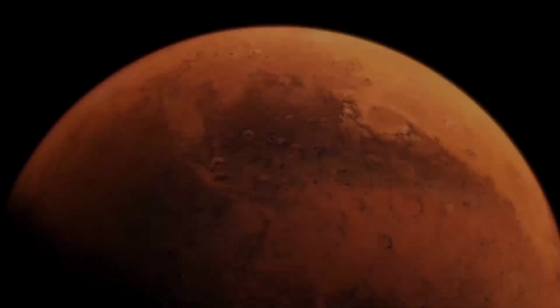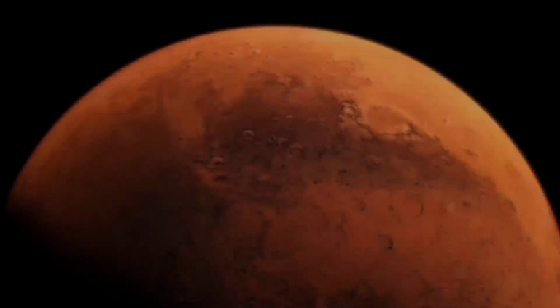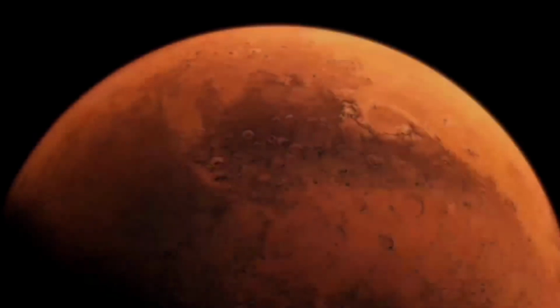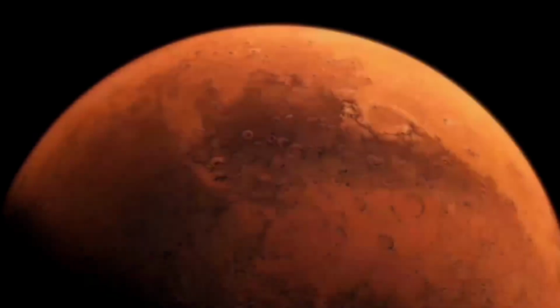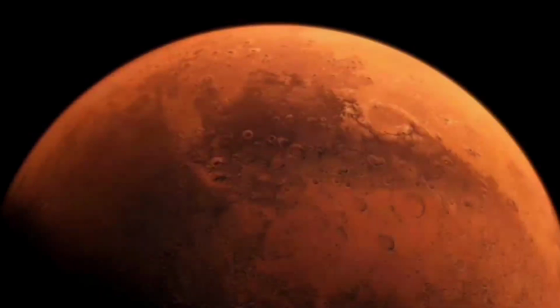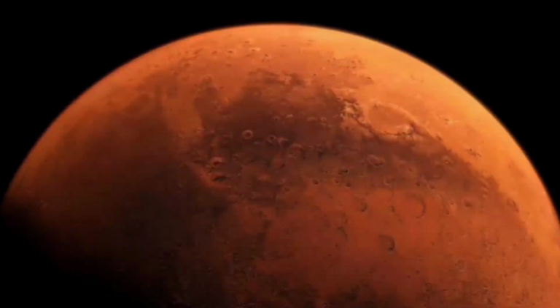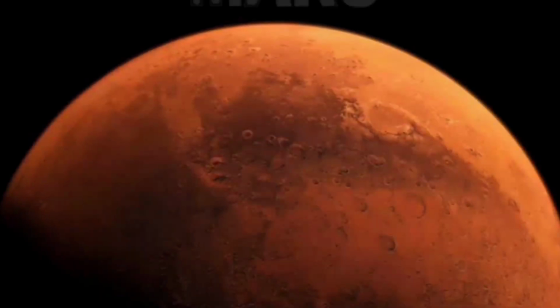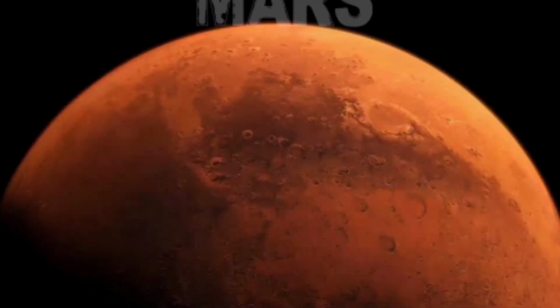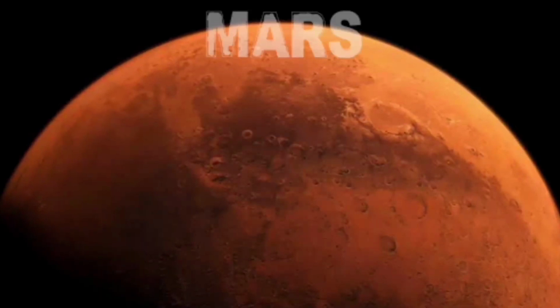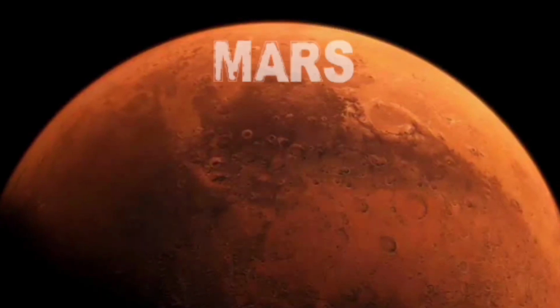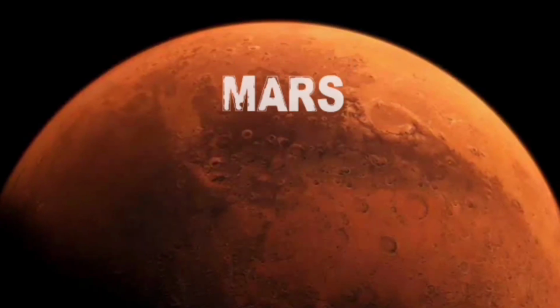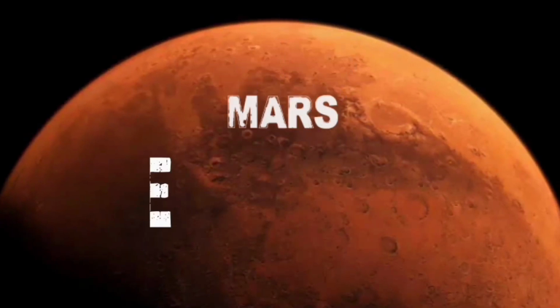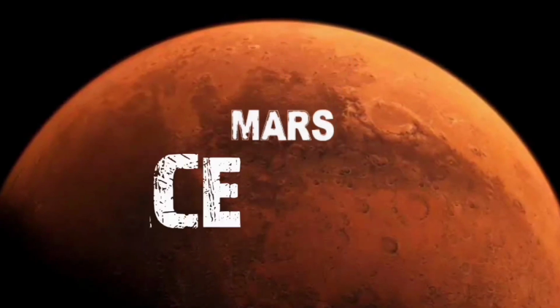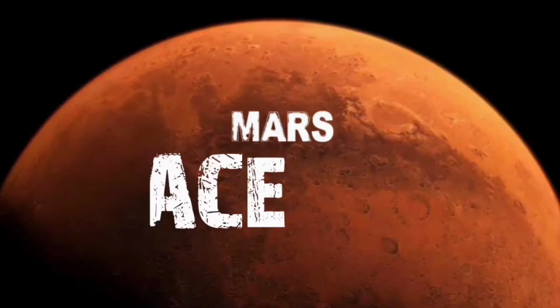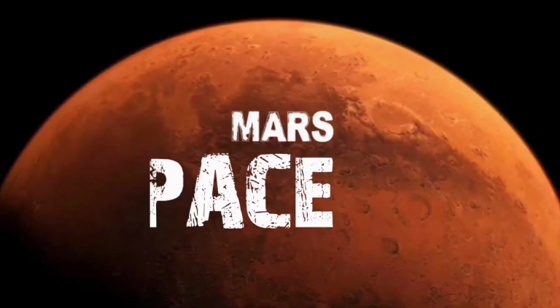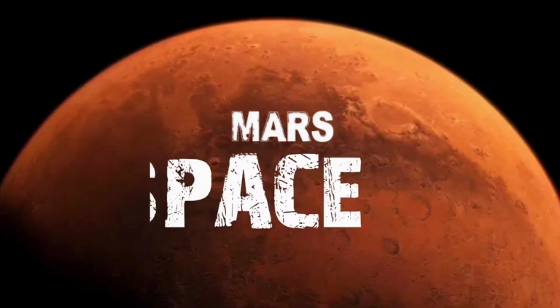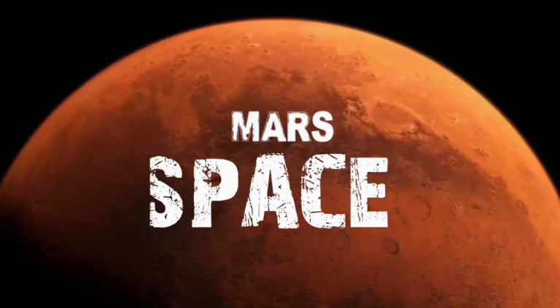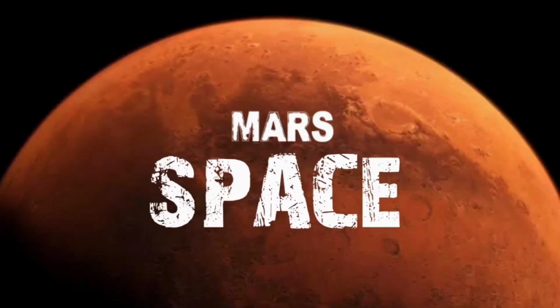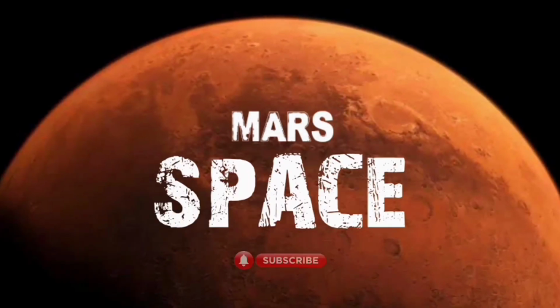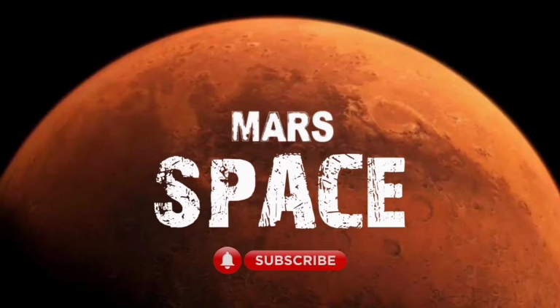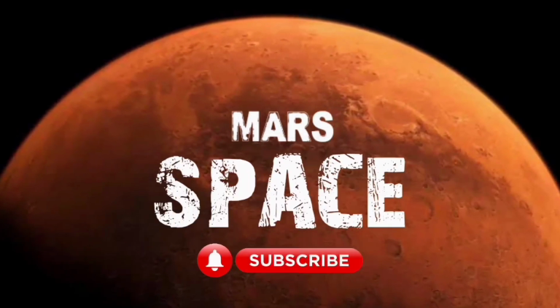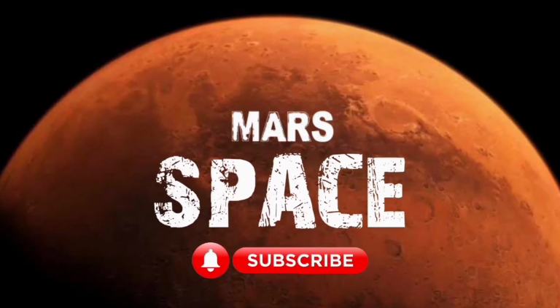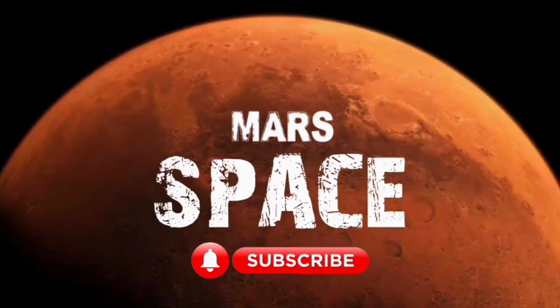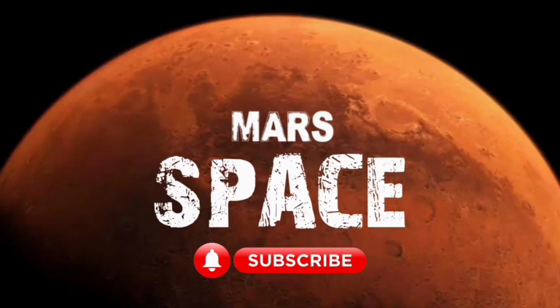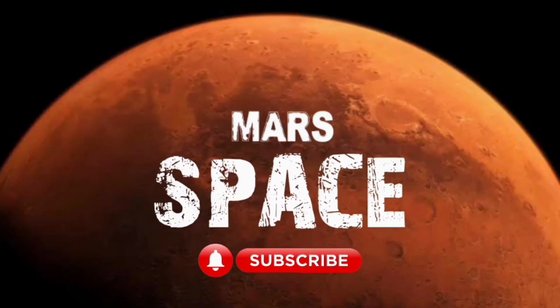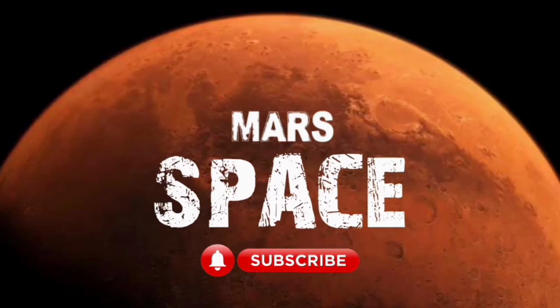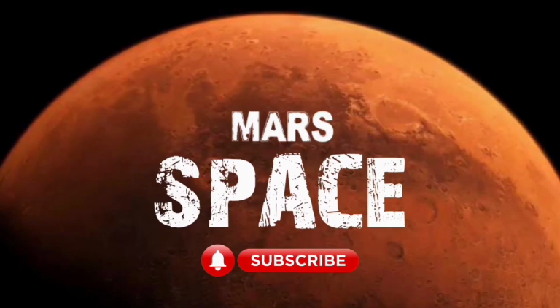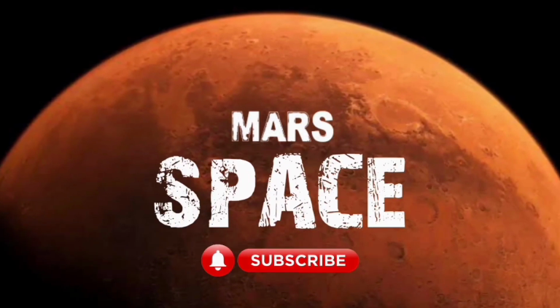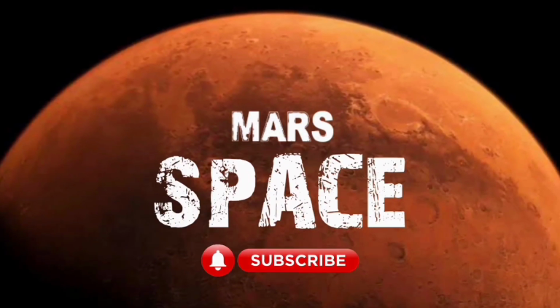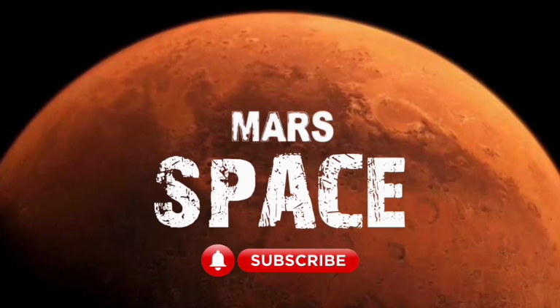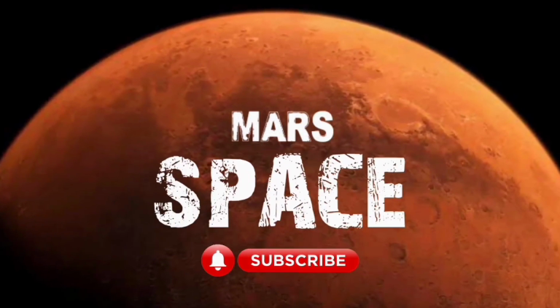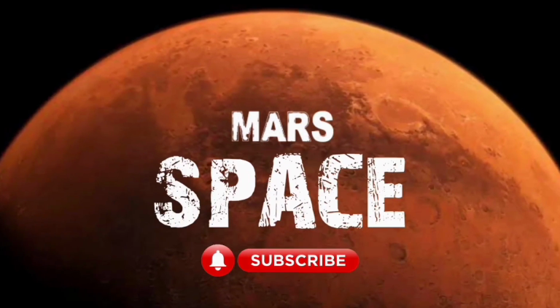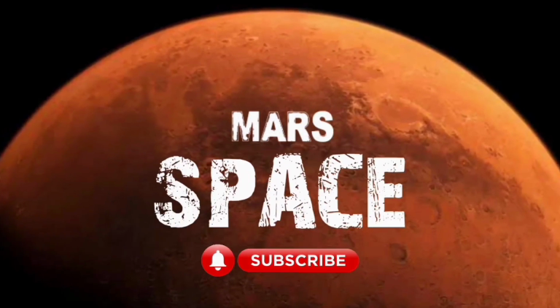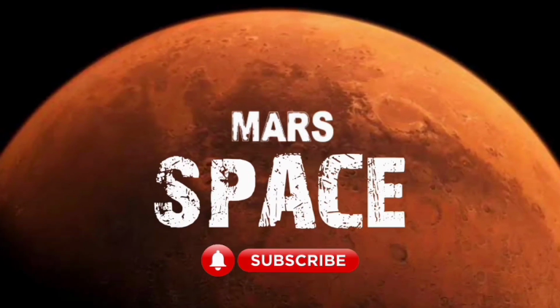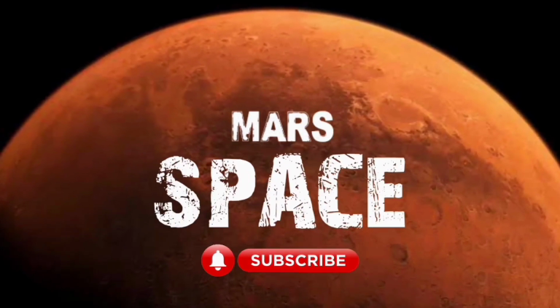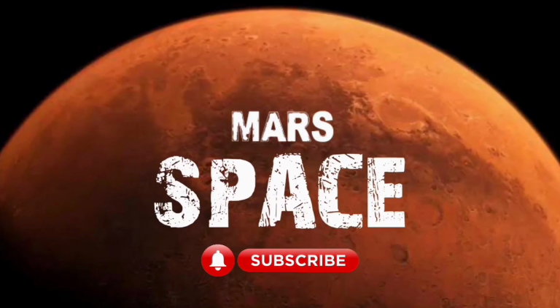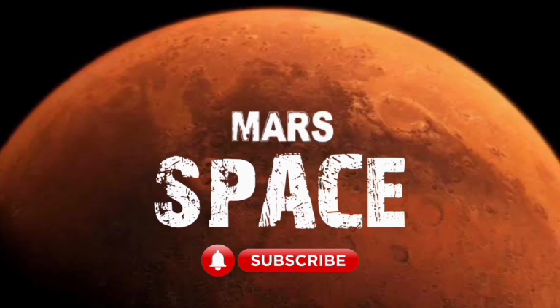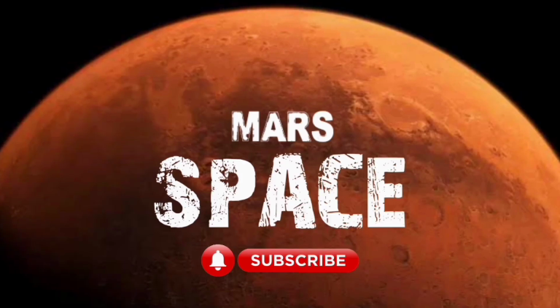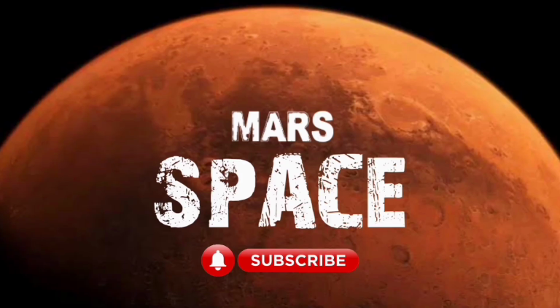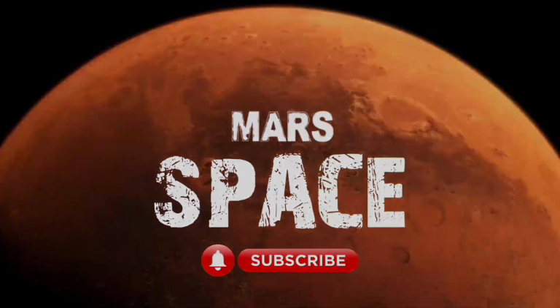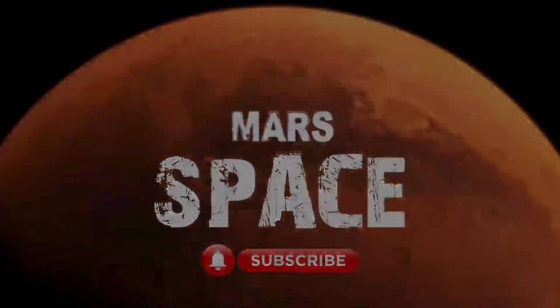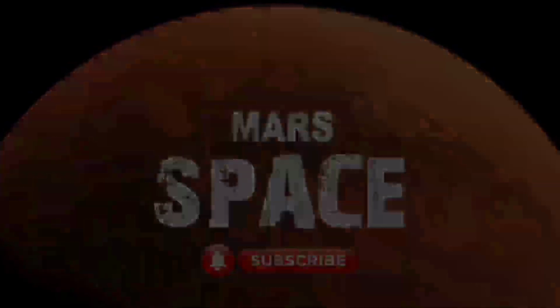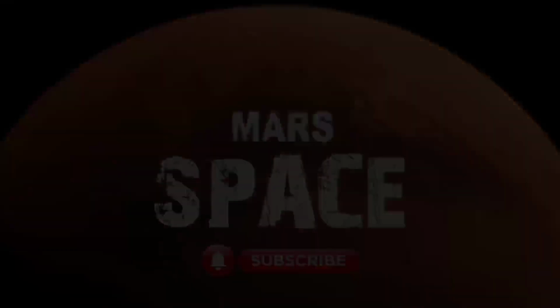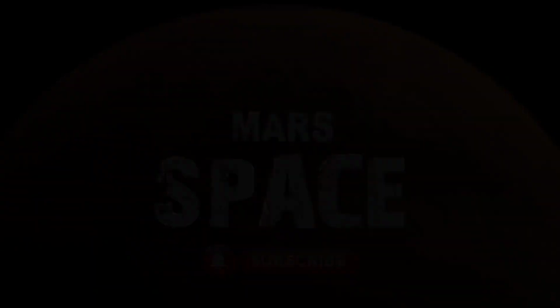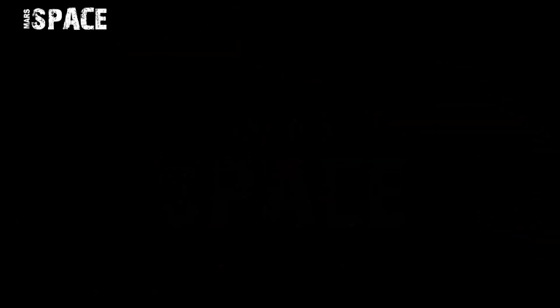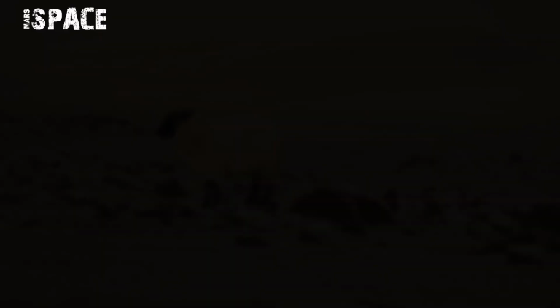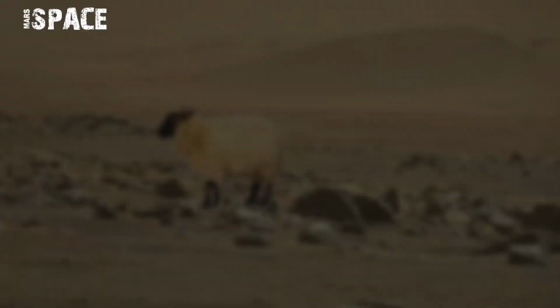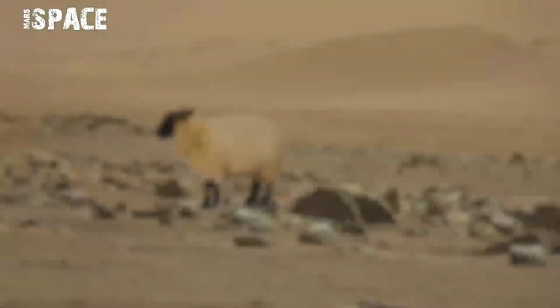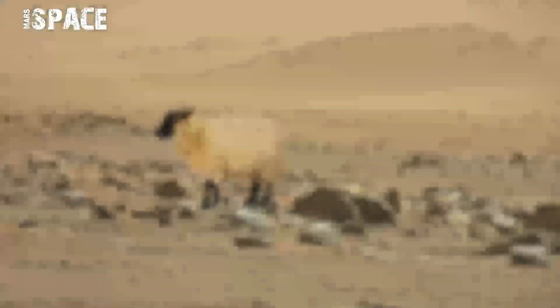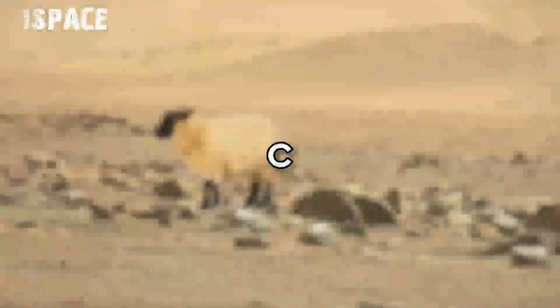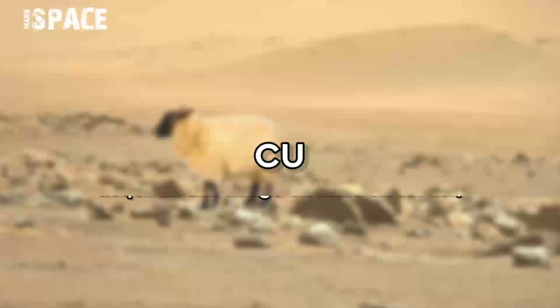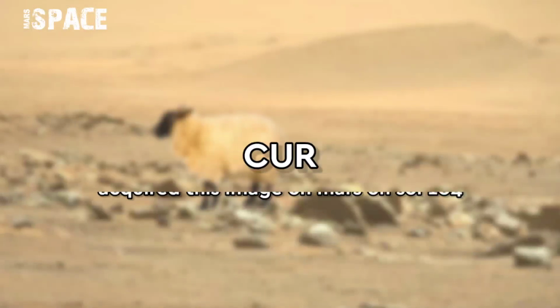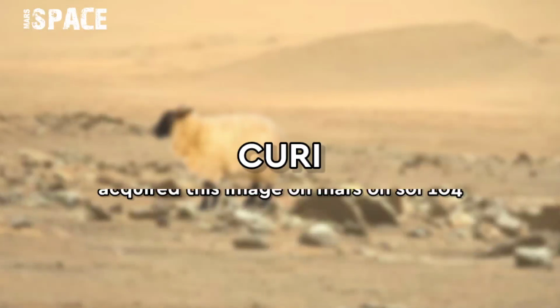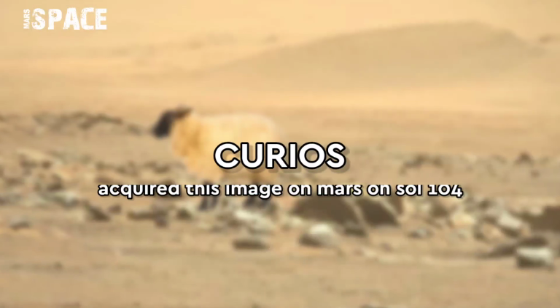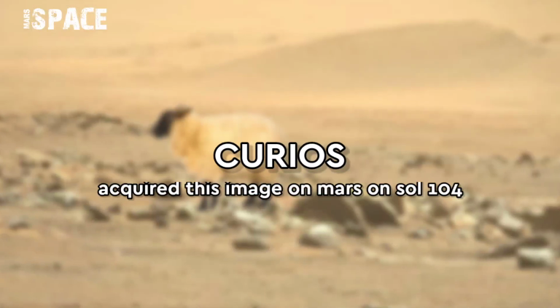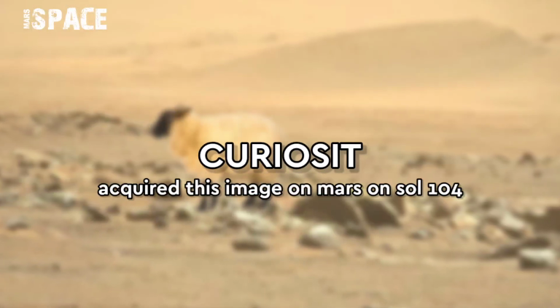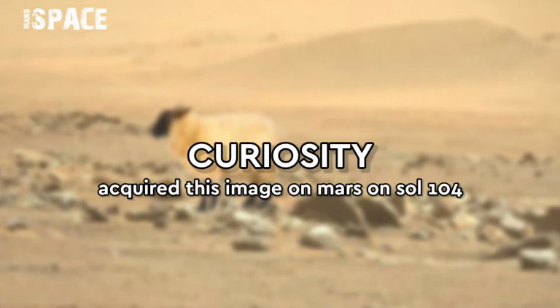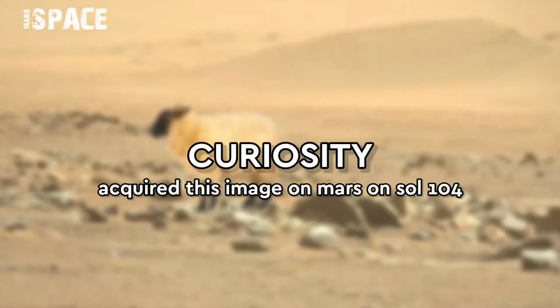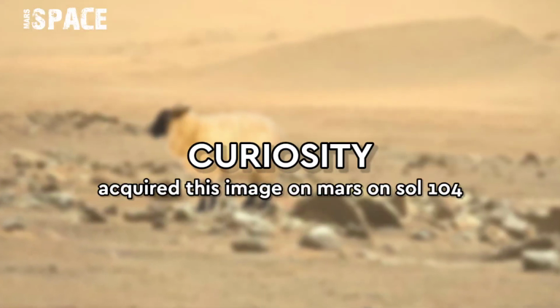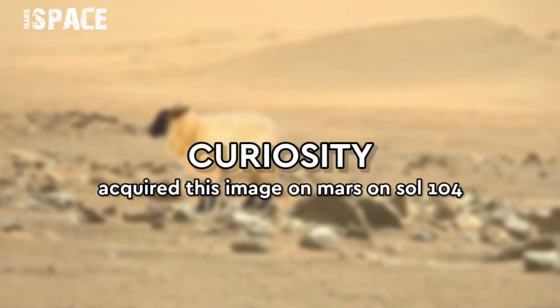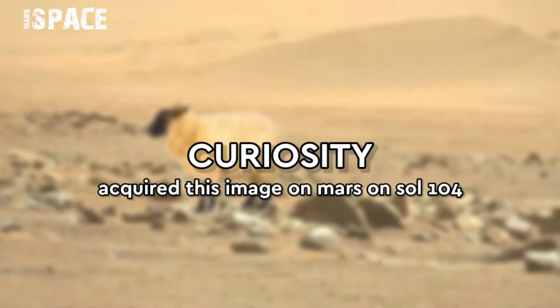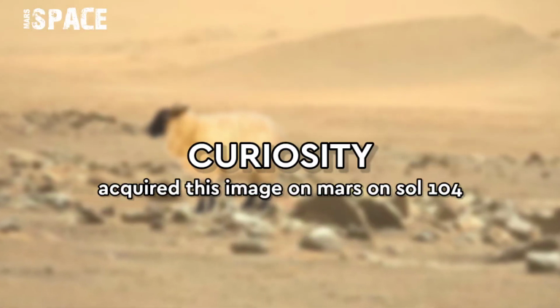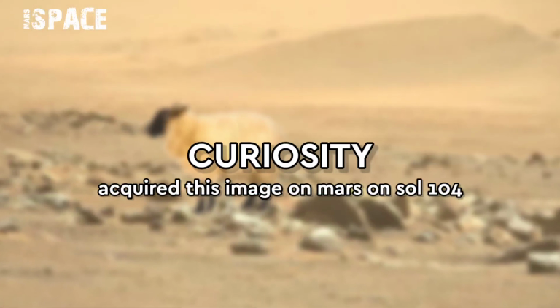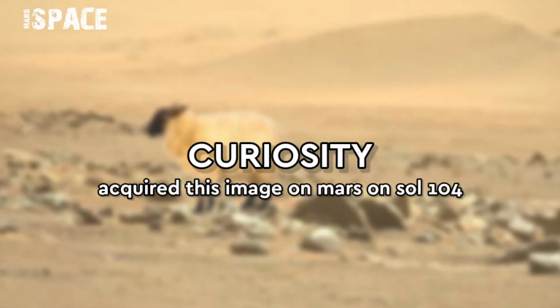Hello everyone, welcome back to our YouTube channel Mars to Space. If you're new, hit the bell icon with thumbs up and please watch till the end.